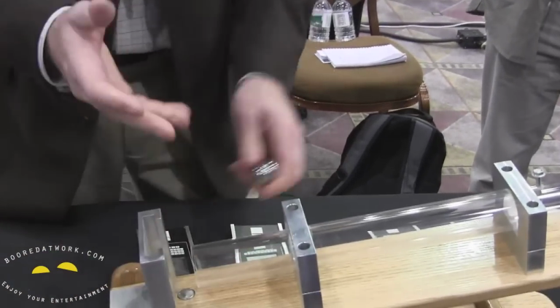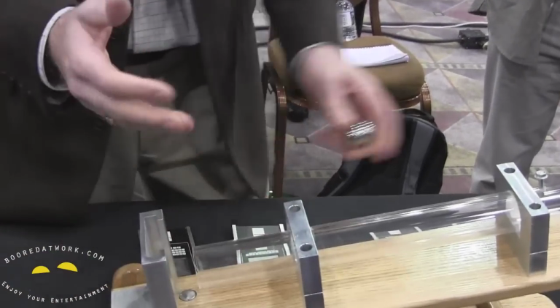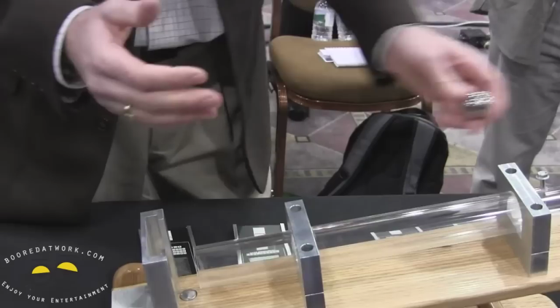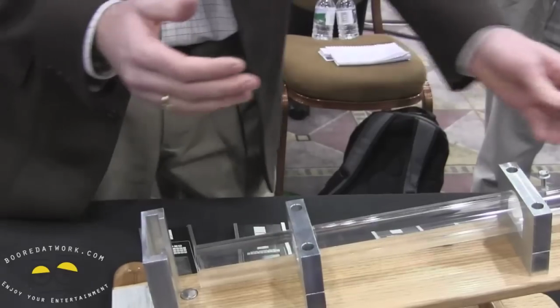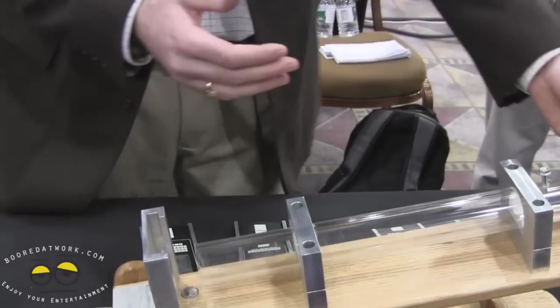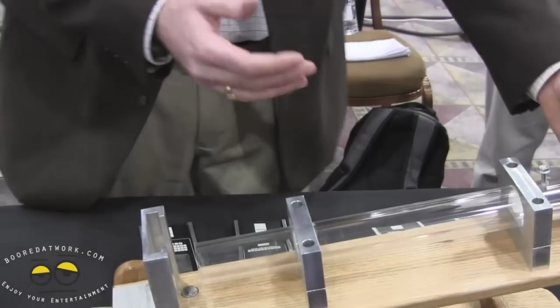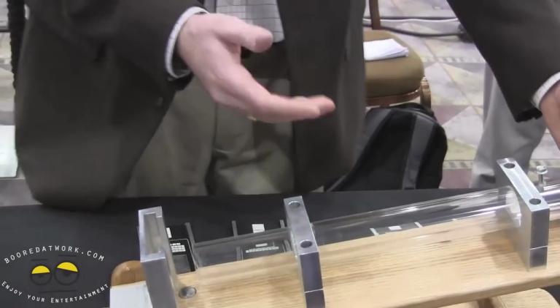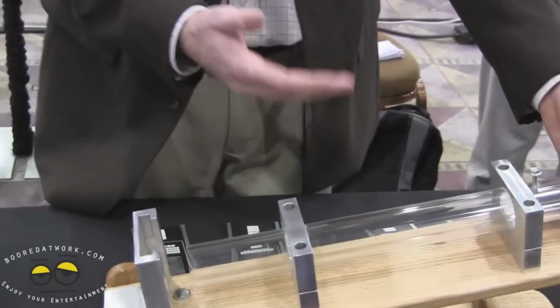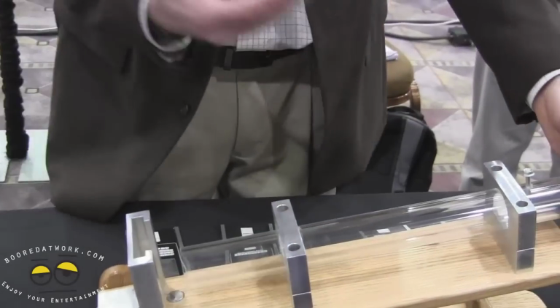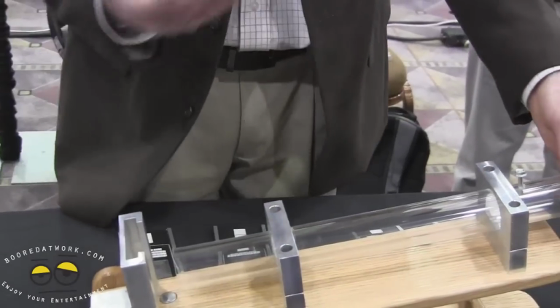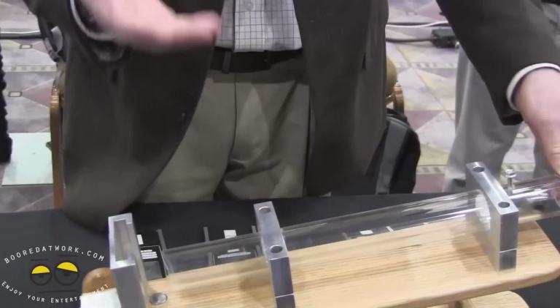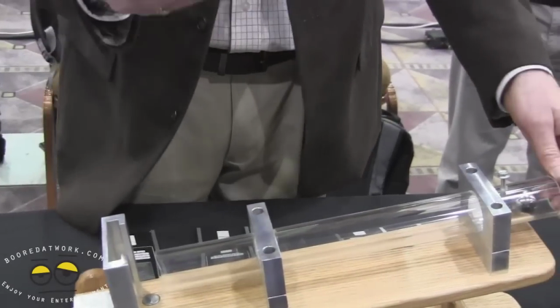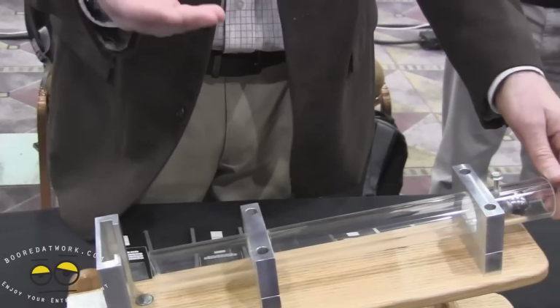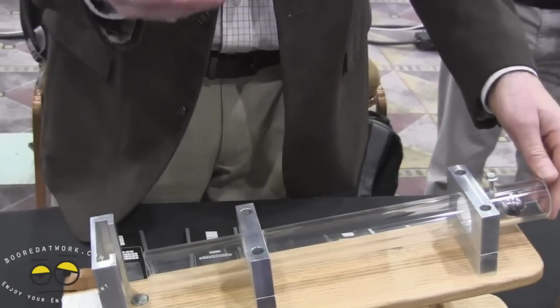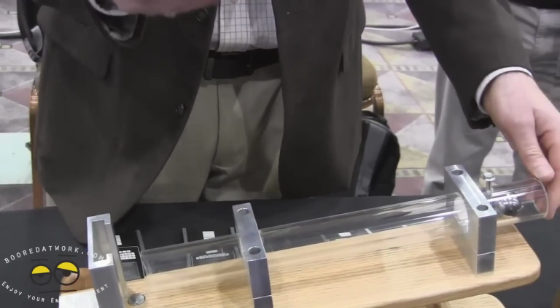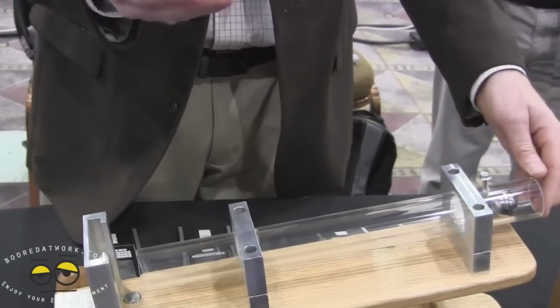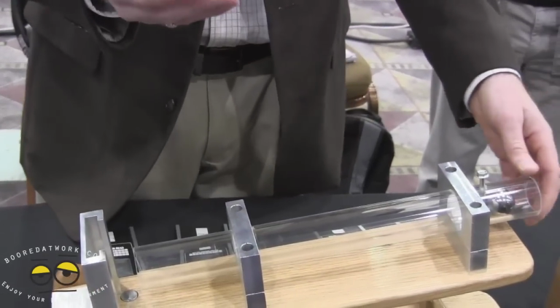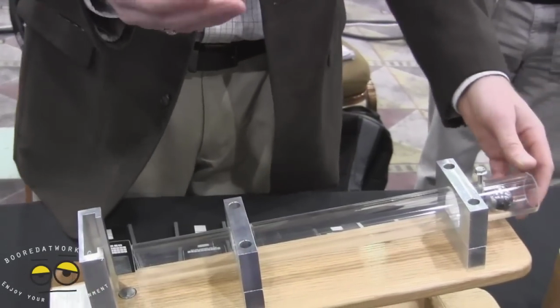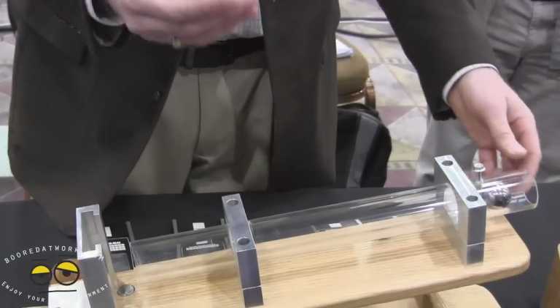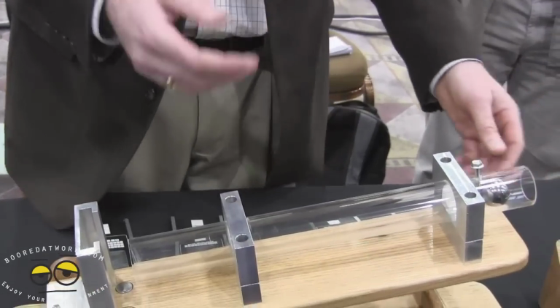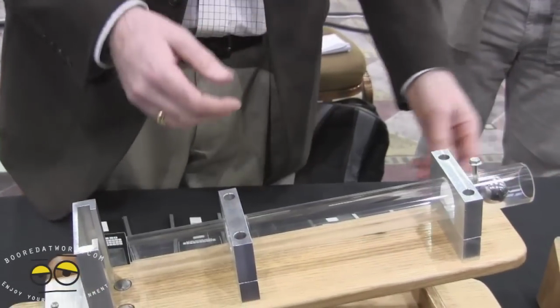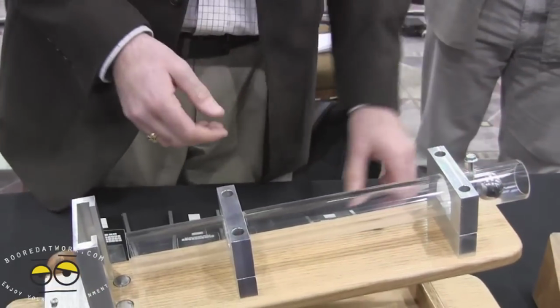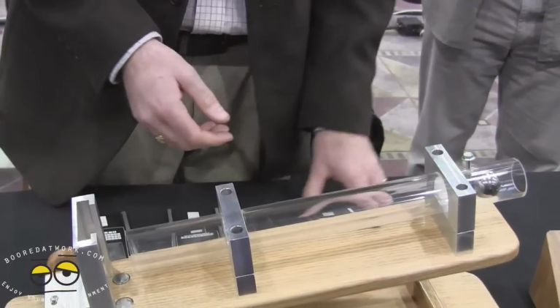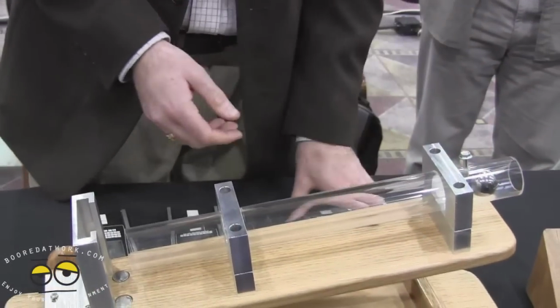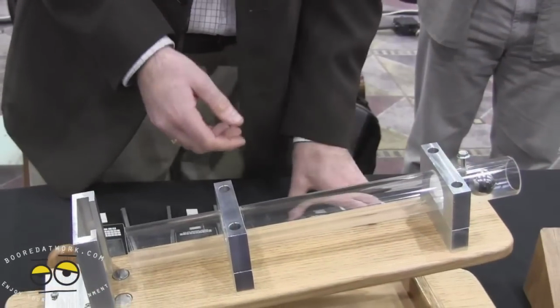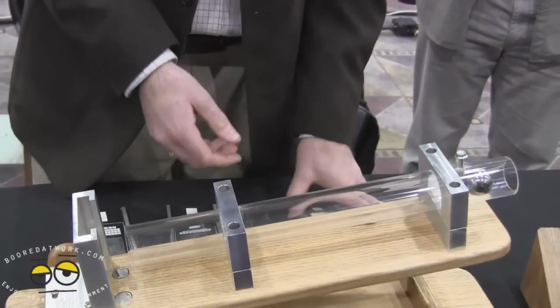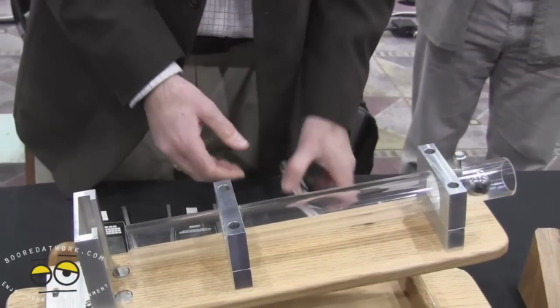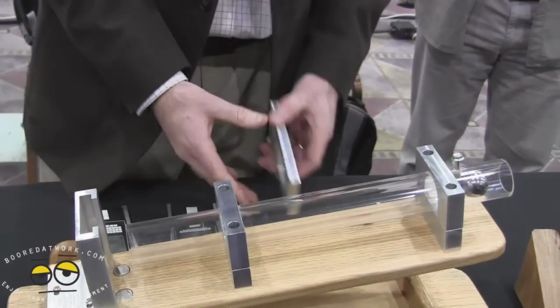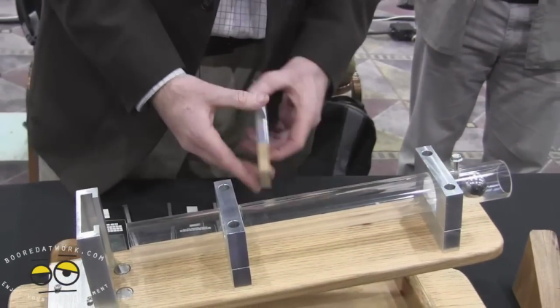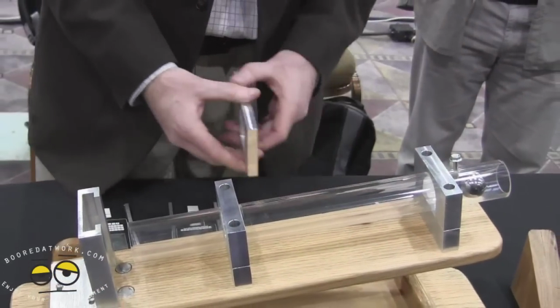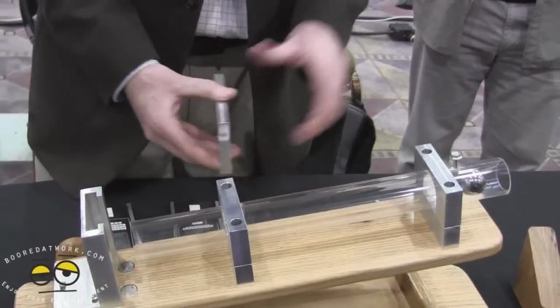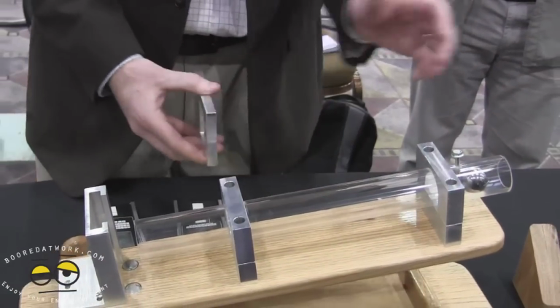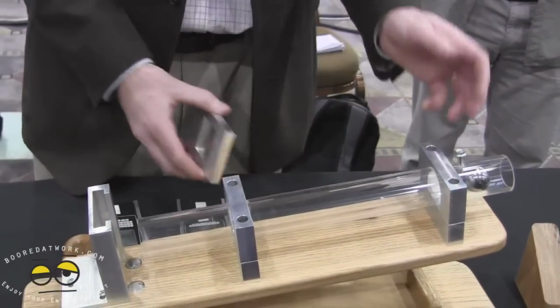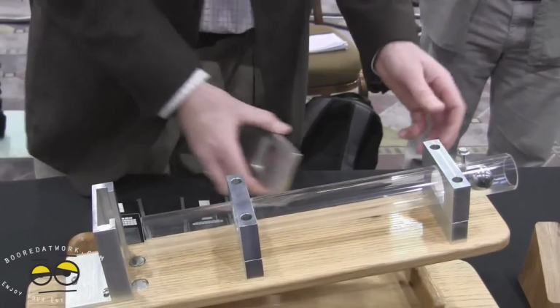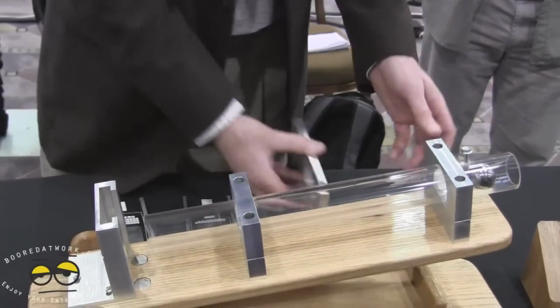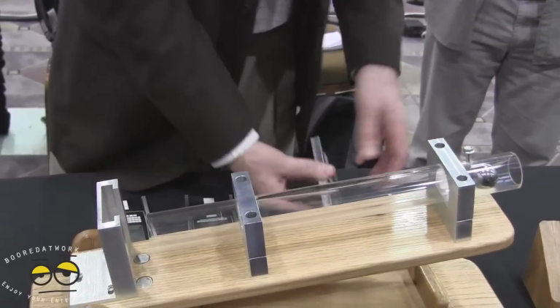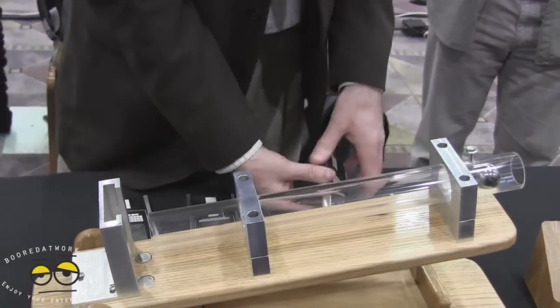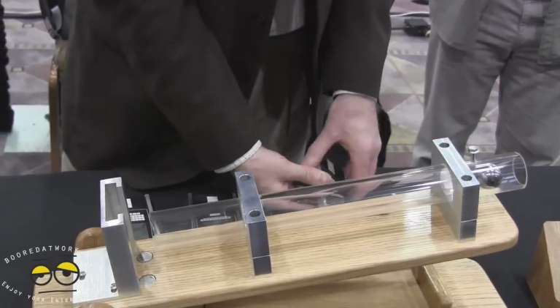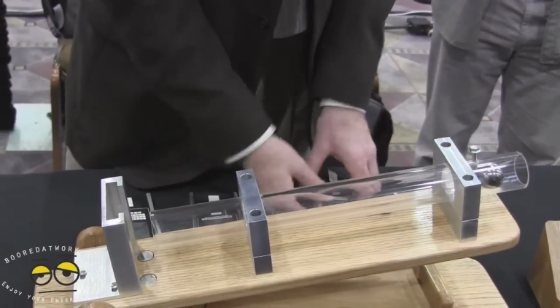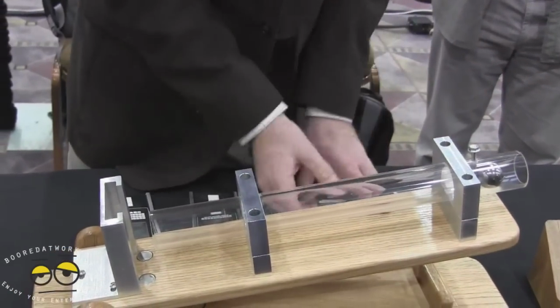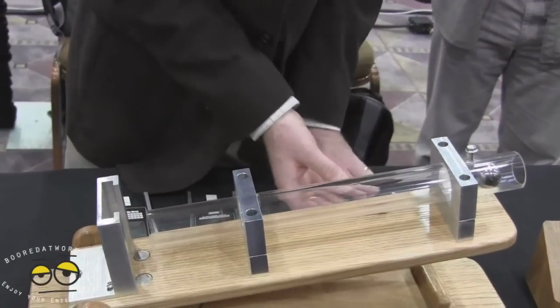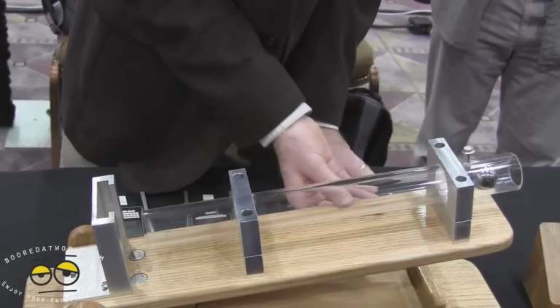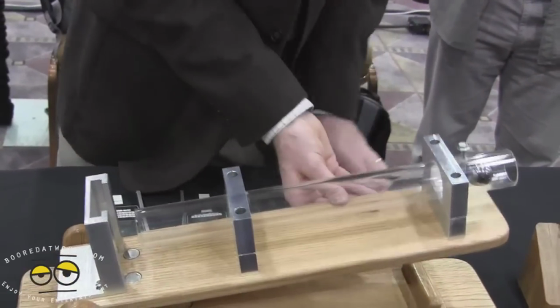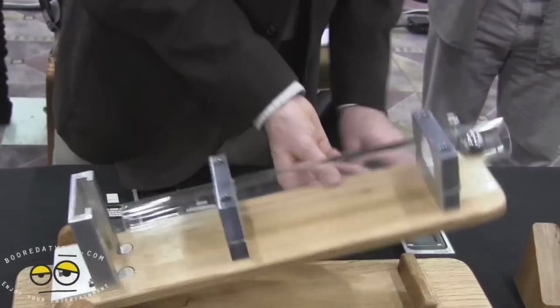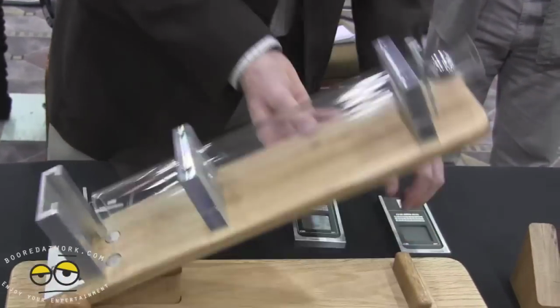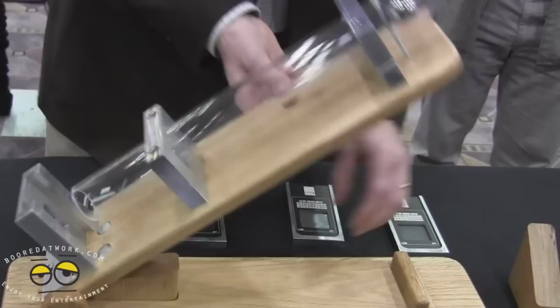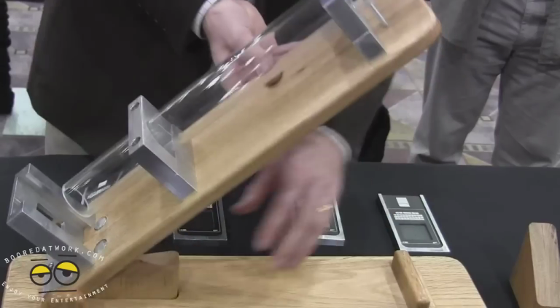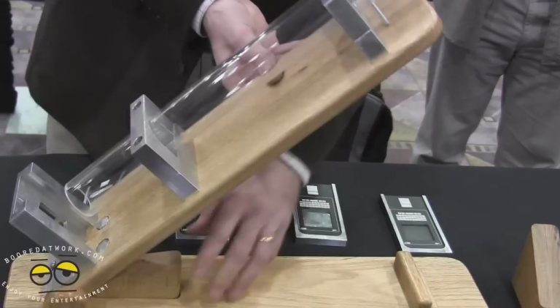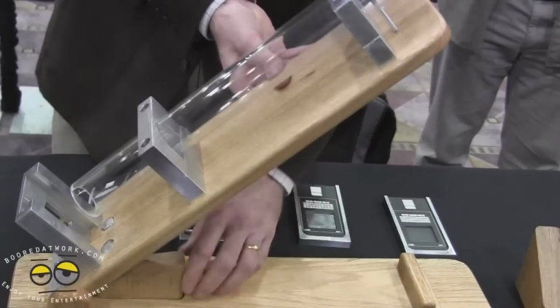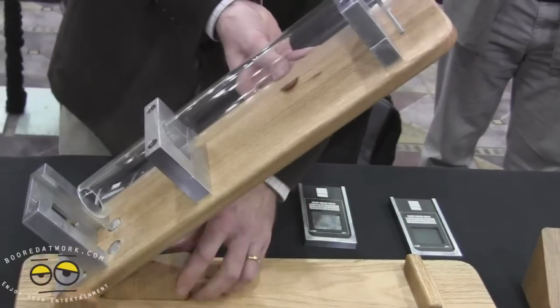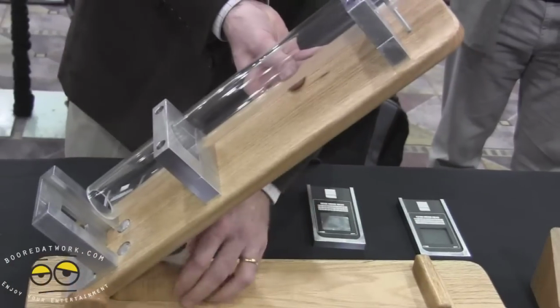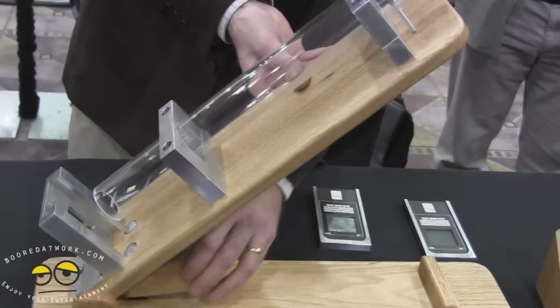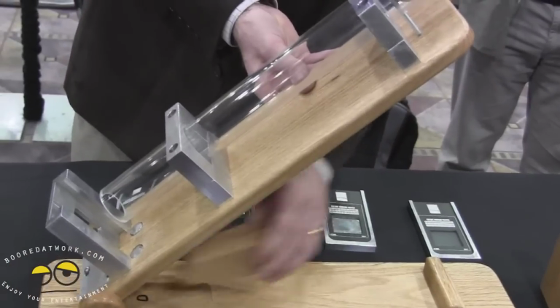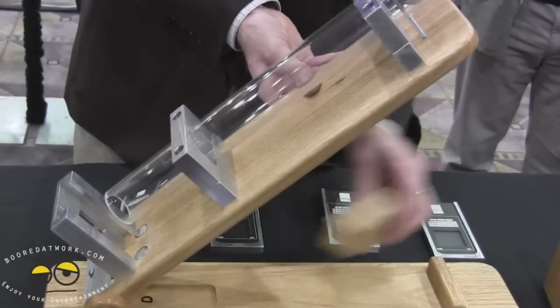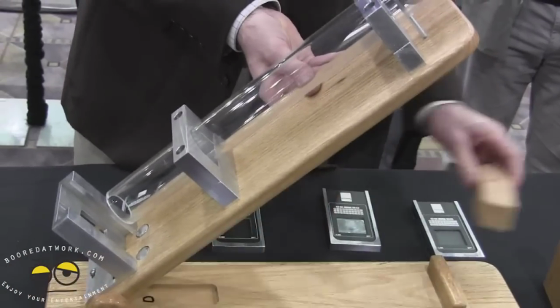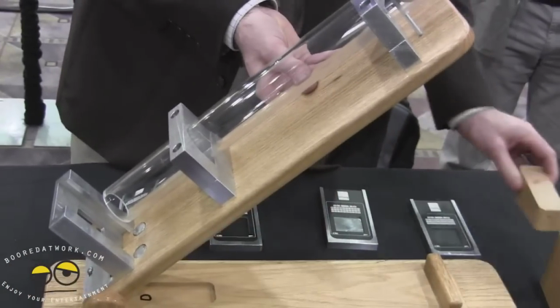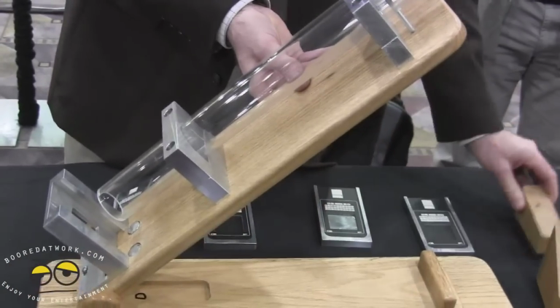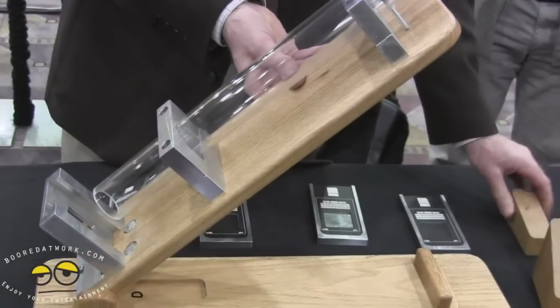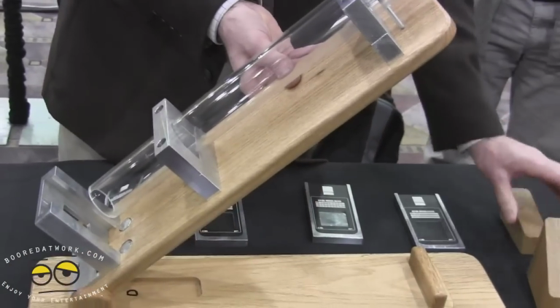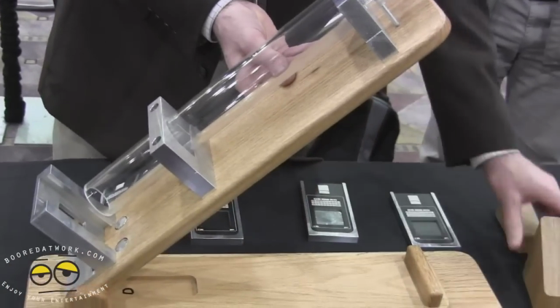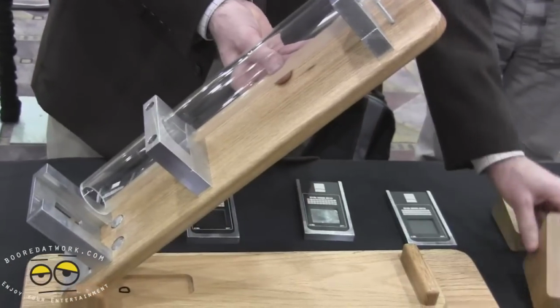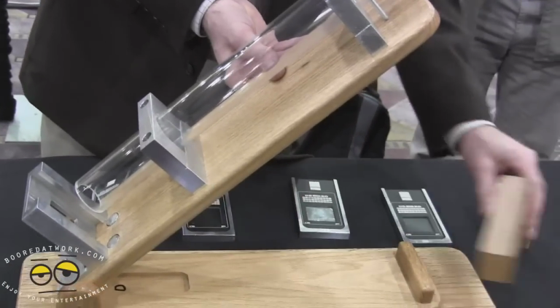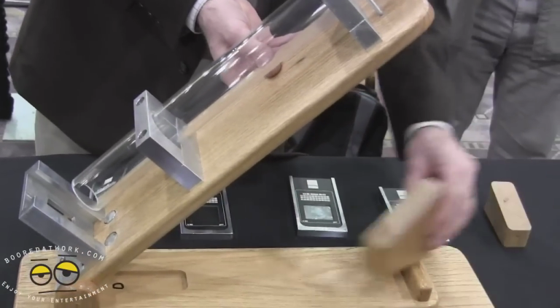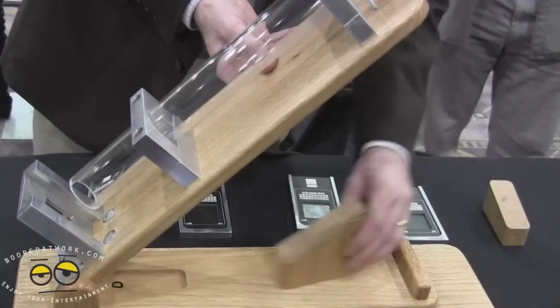We've also increased the retained strength with Gorilla Glass 3. Just to show that, we're going to ratchet this up a little bit.